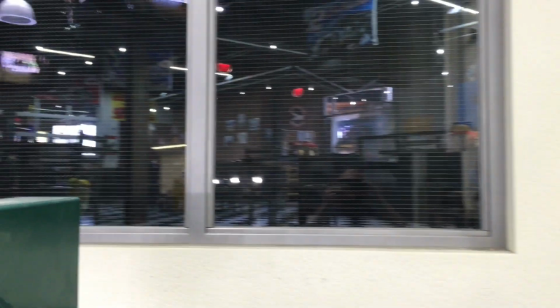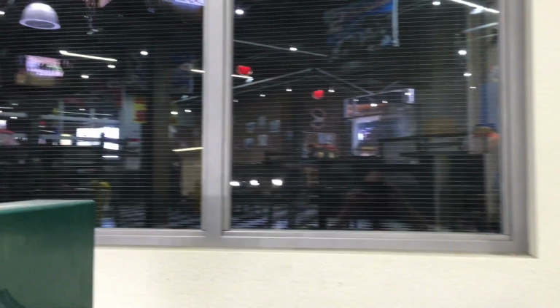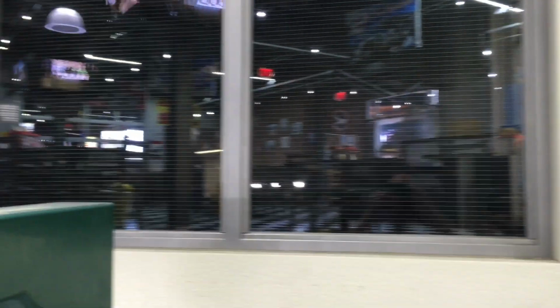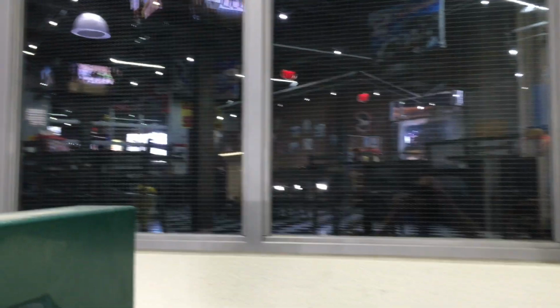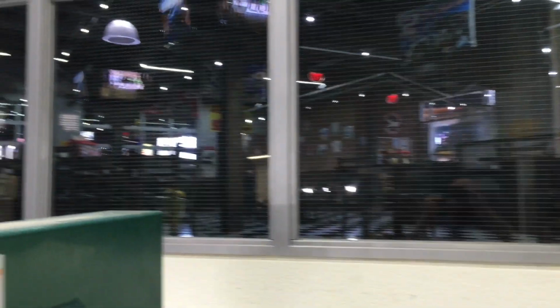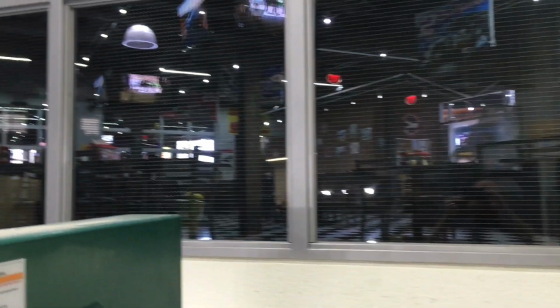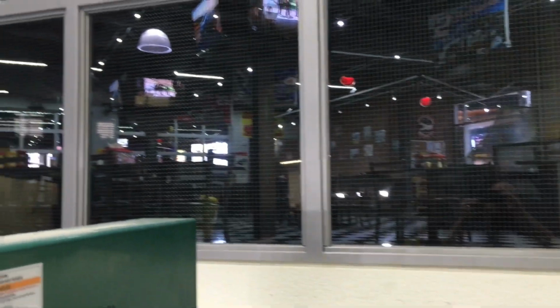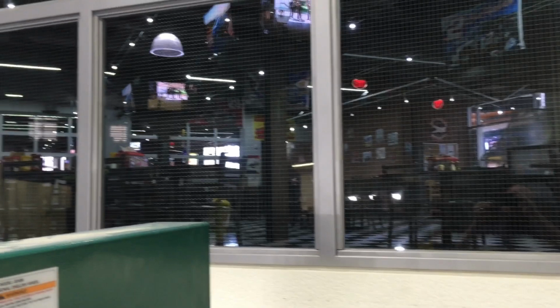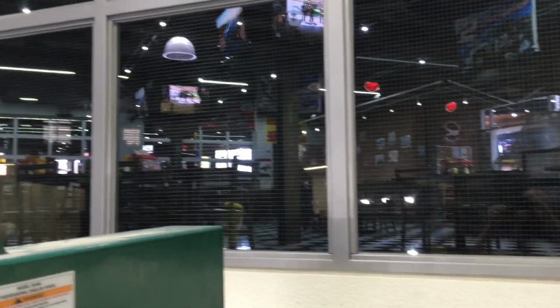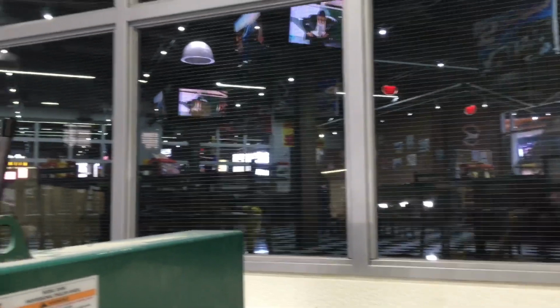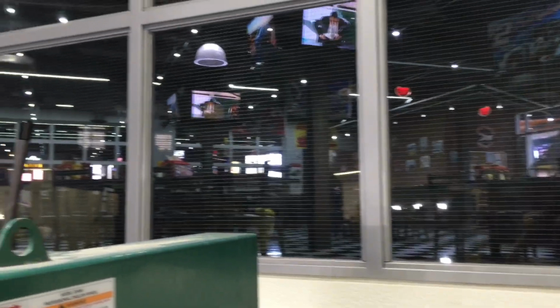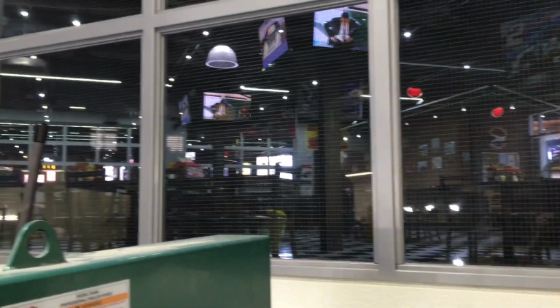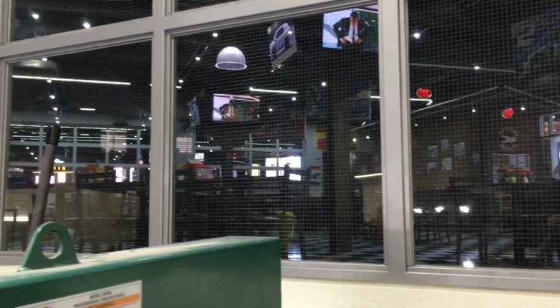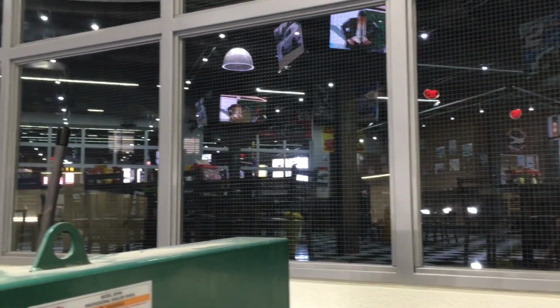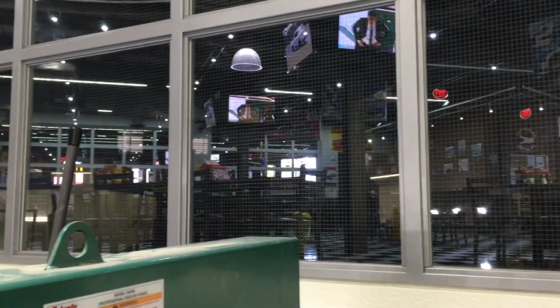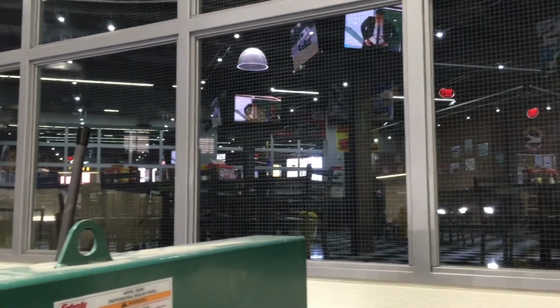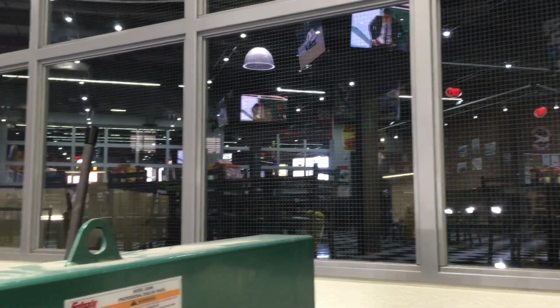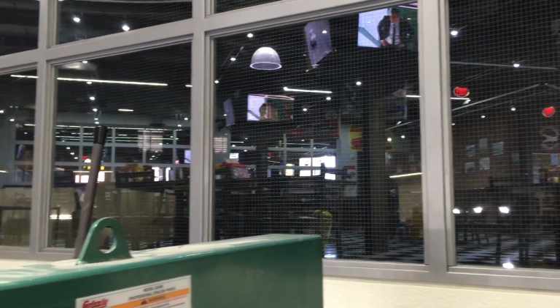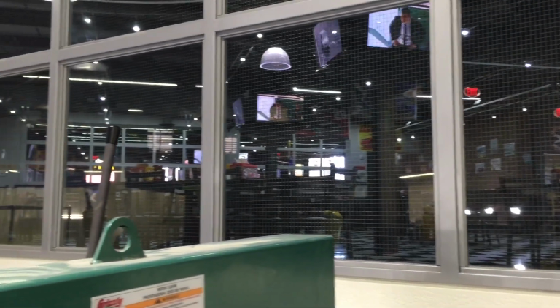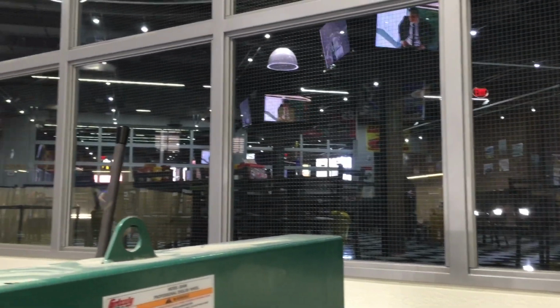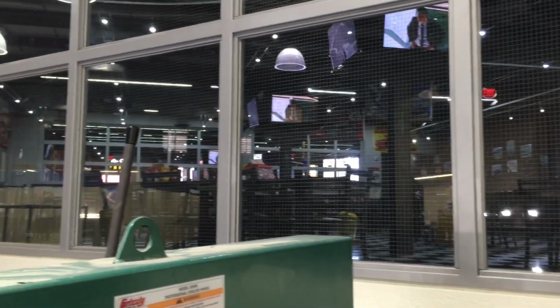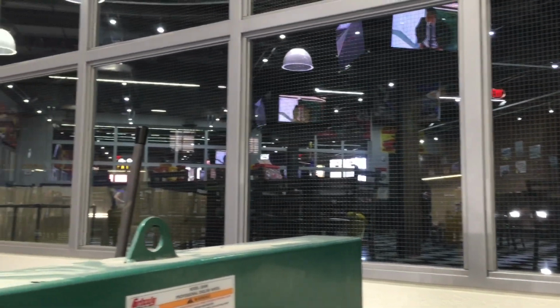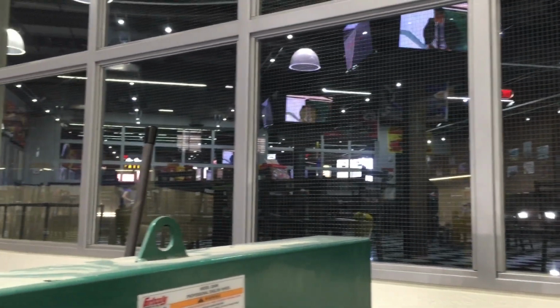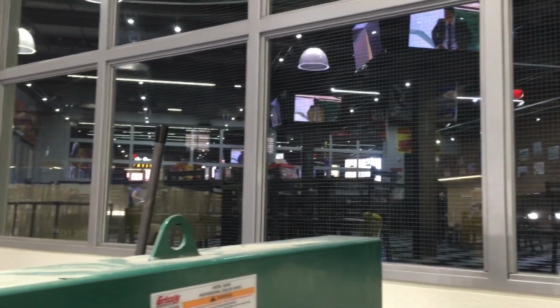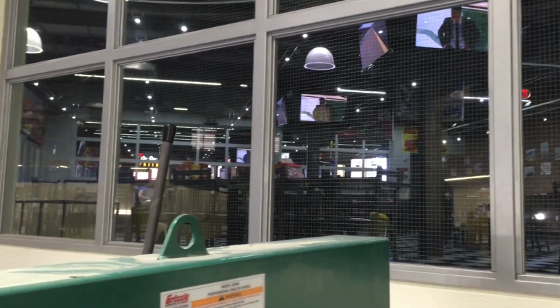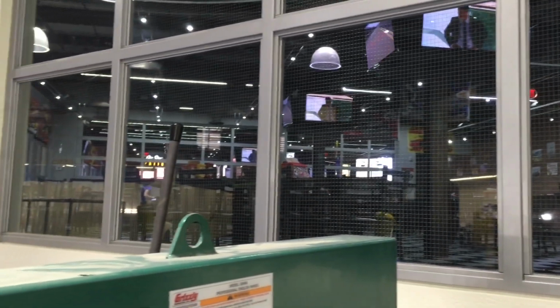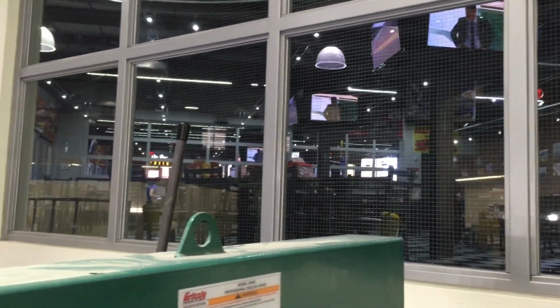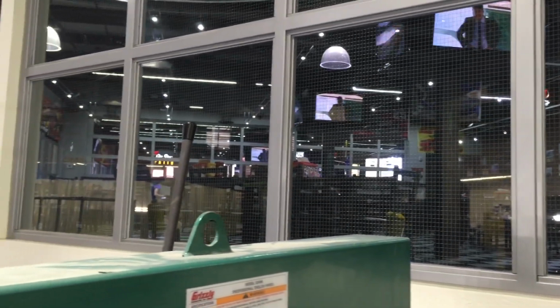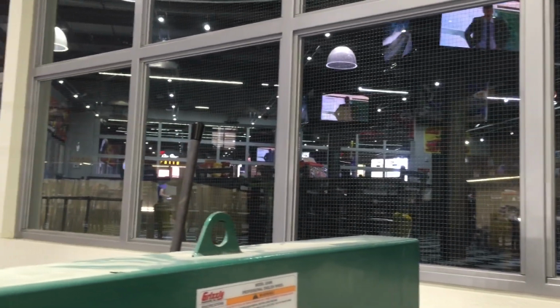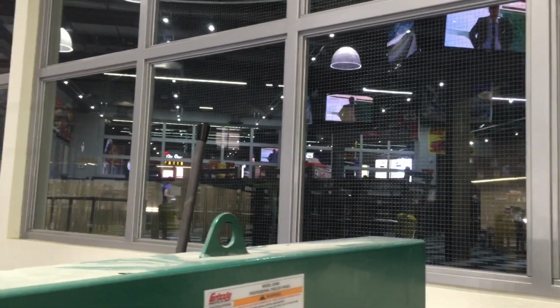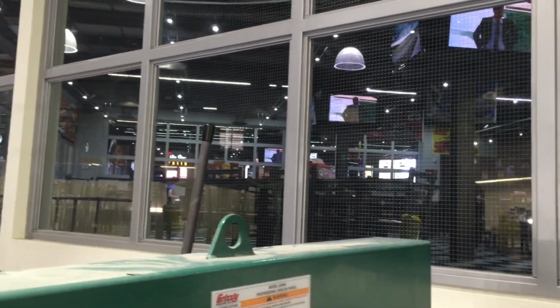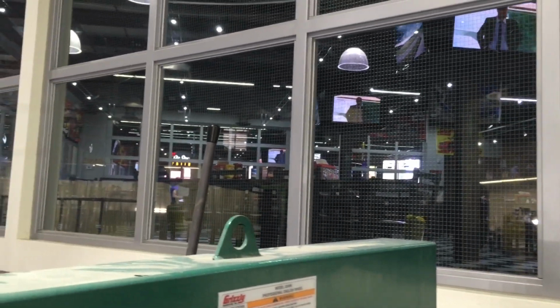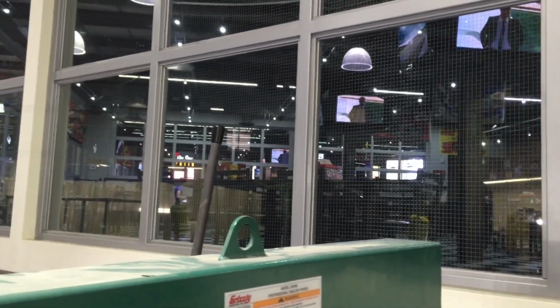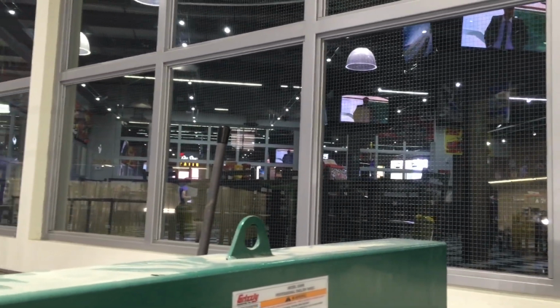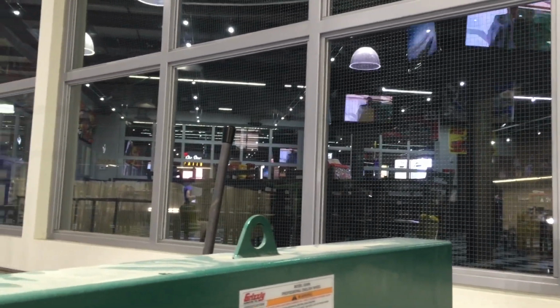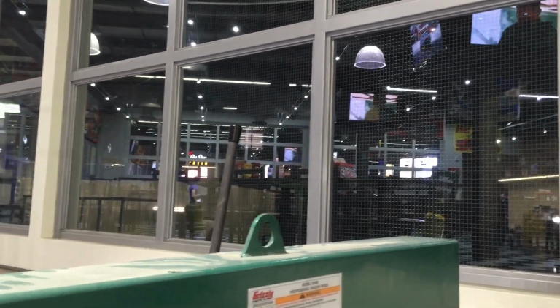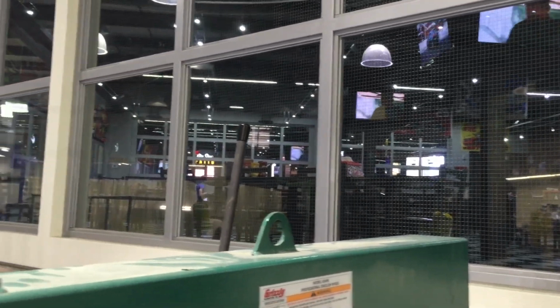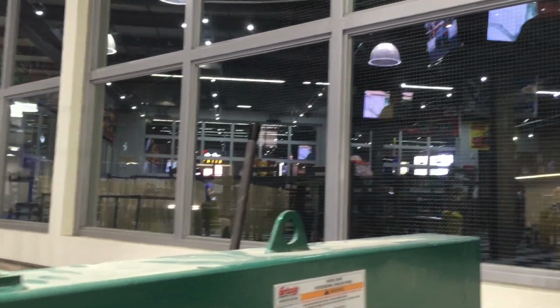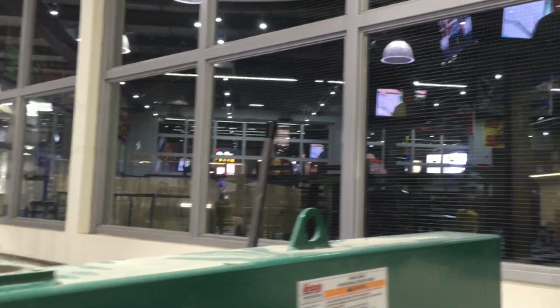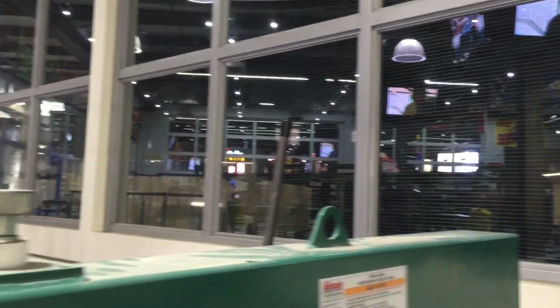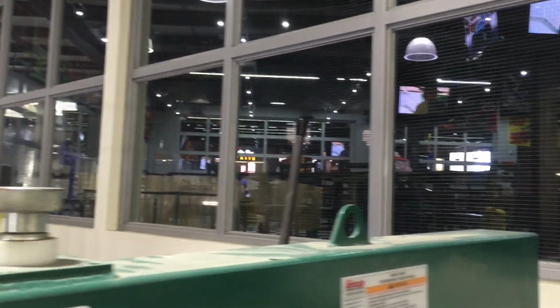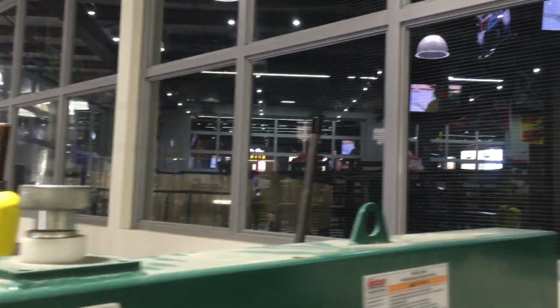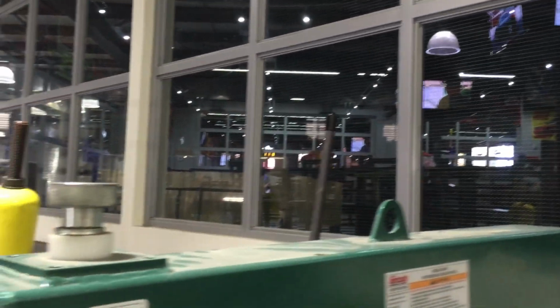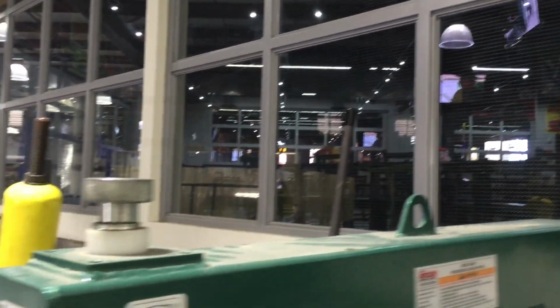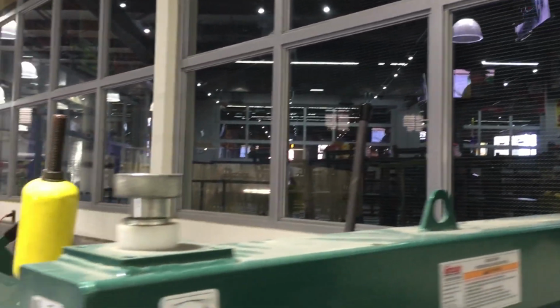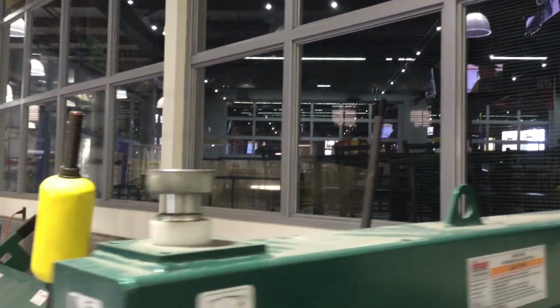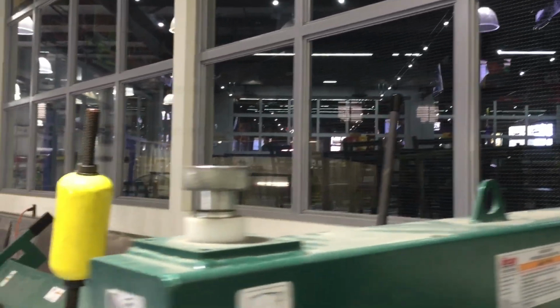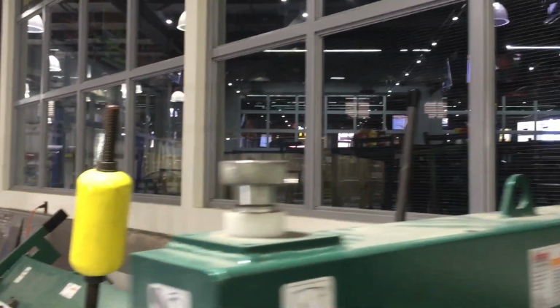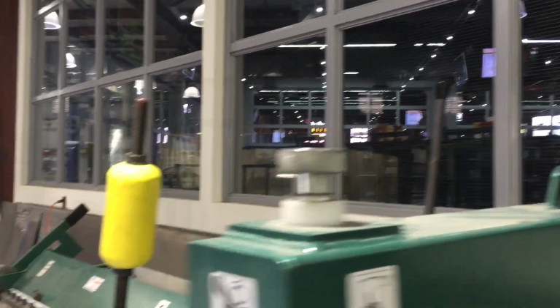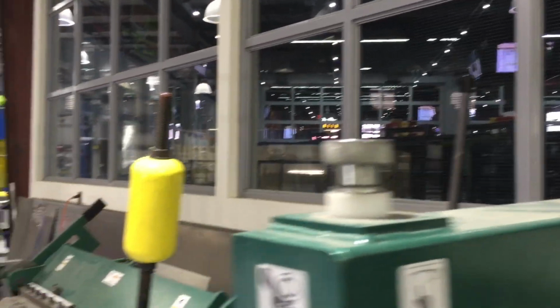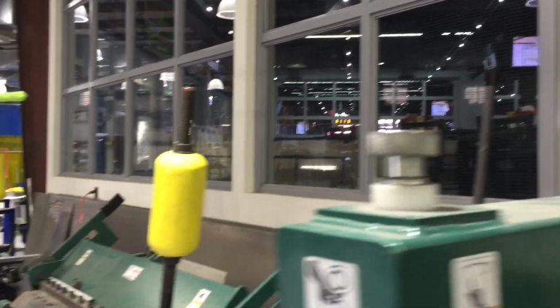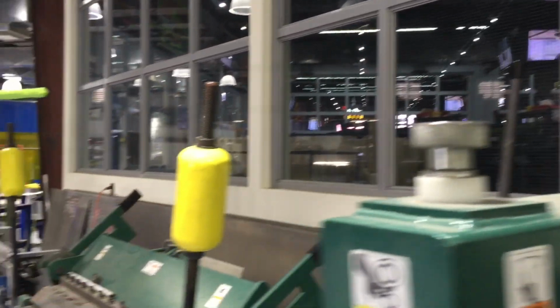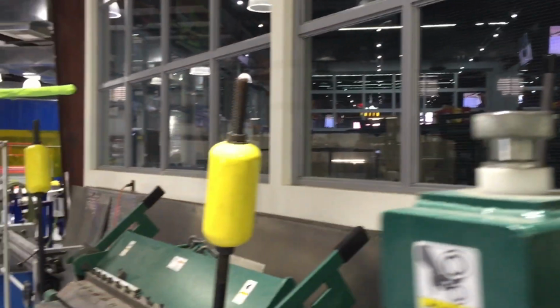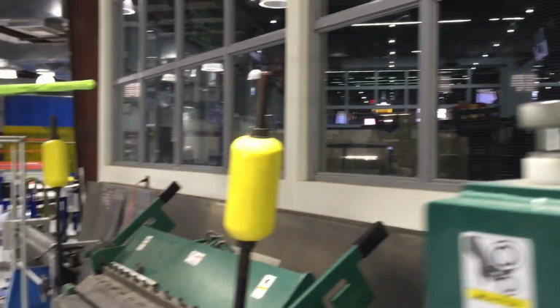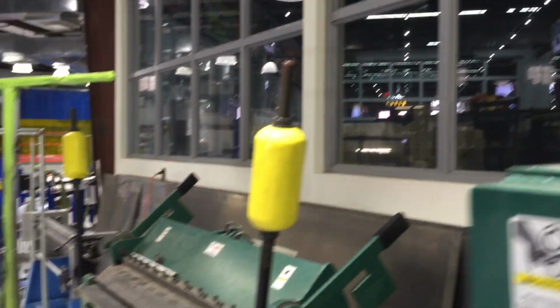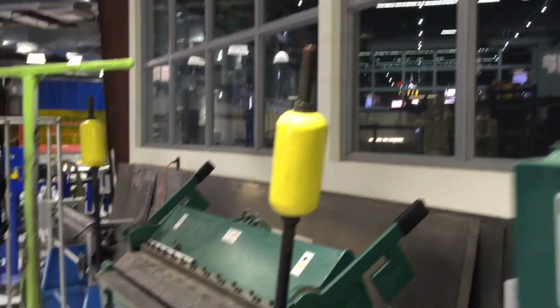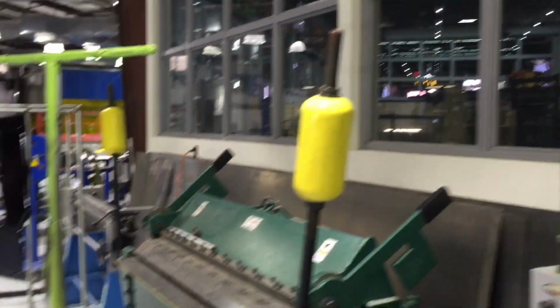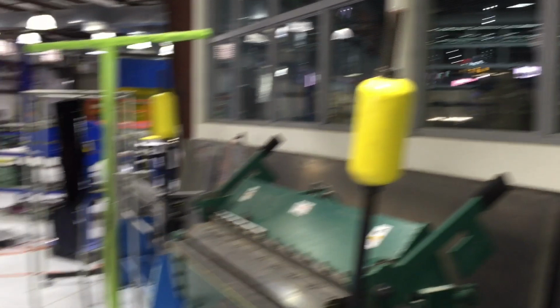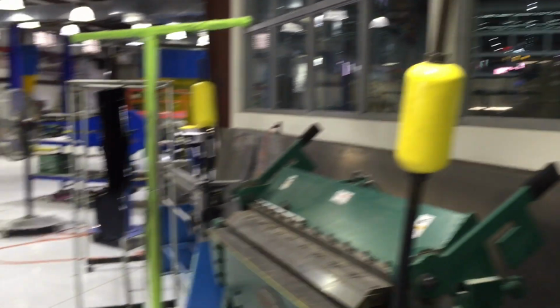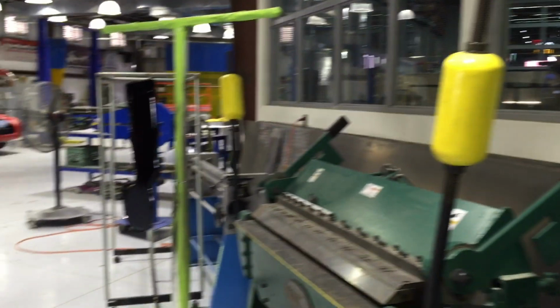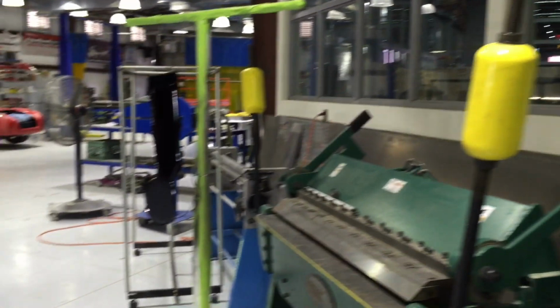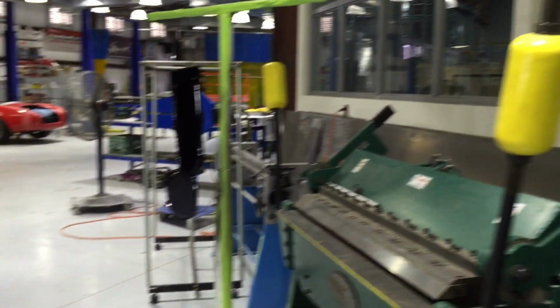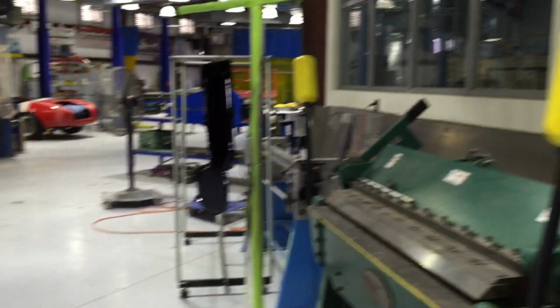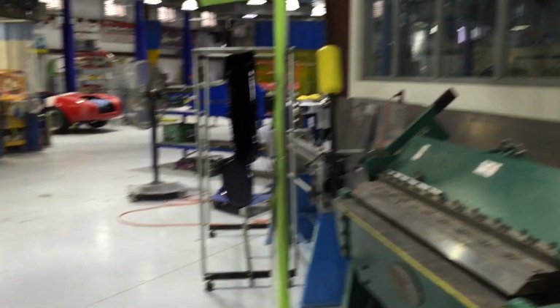And this is just a quick shot of the restaurant that's attached to the hot rod garage.